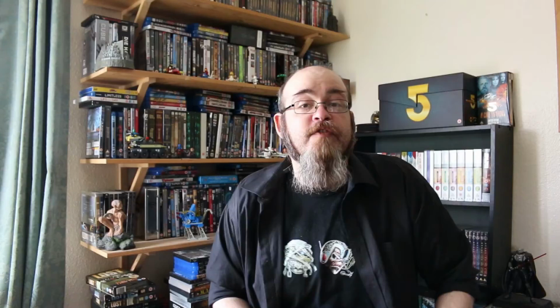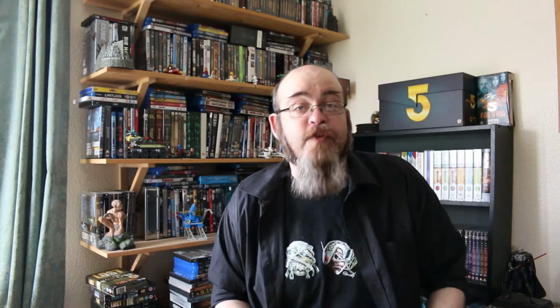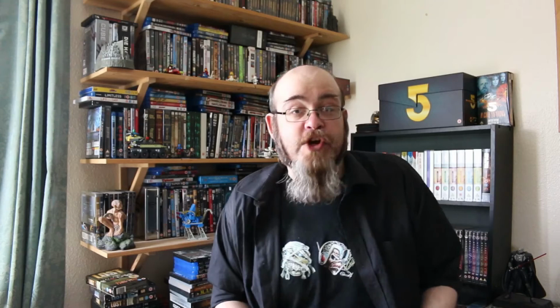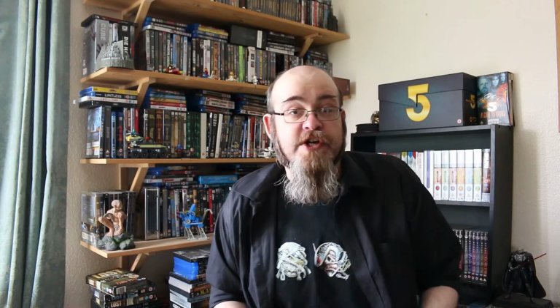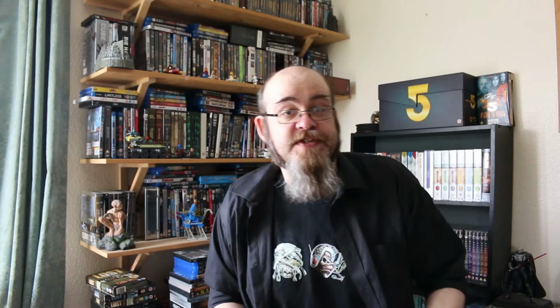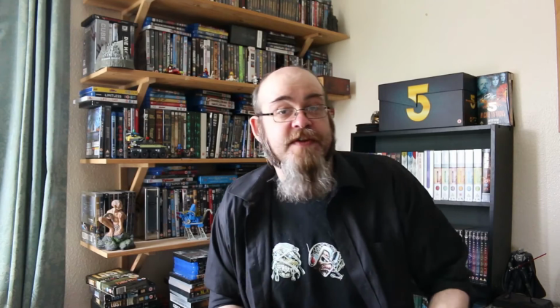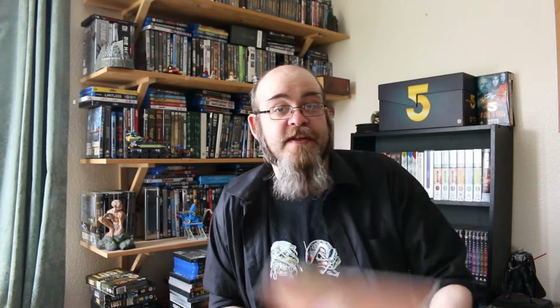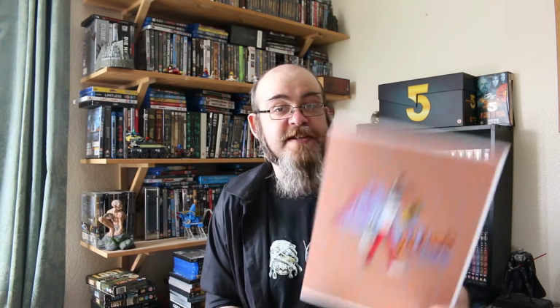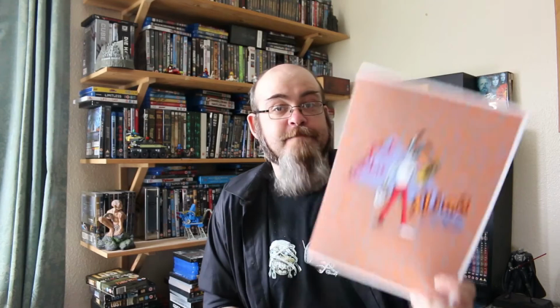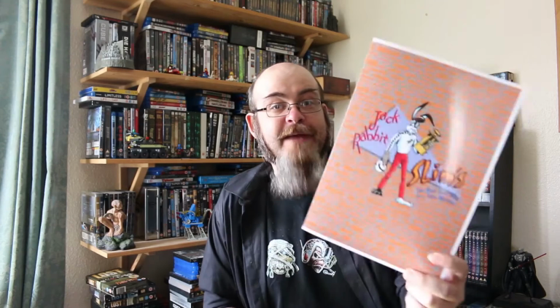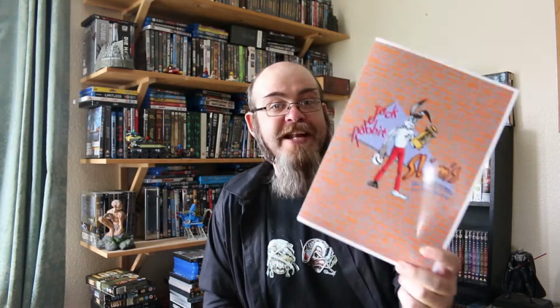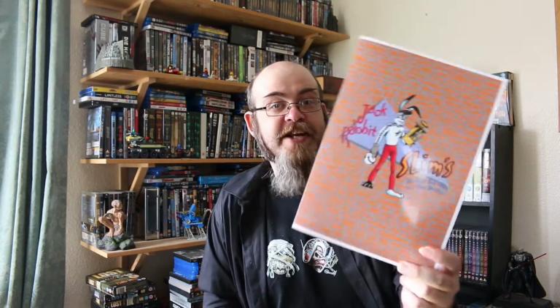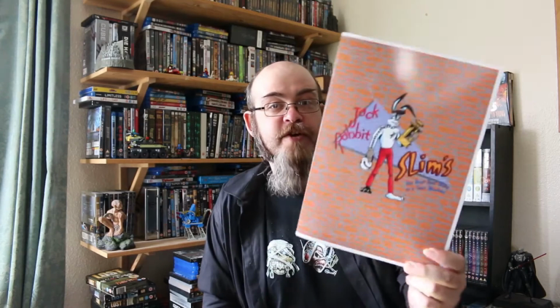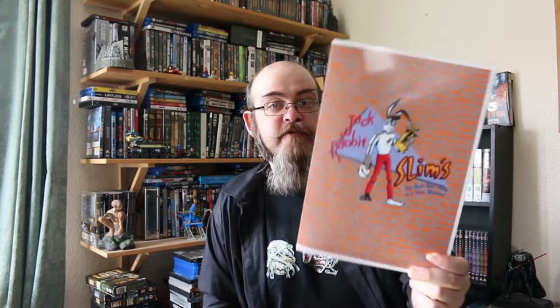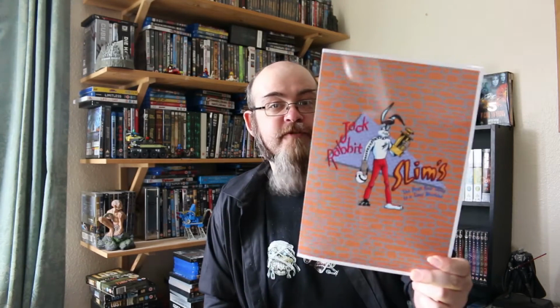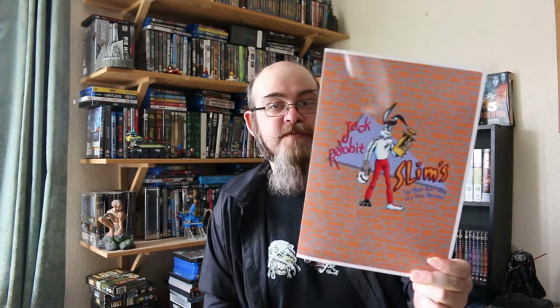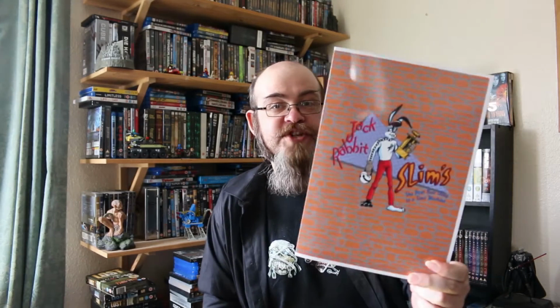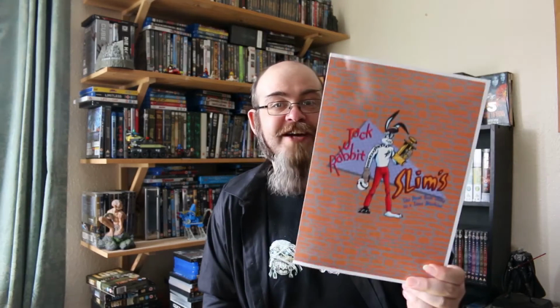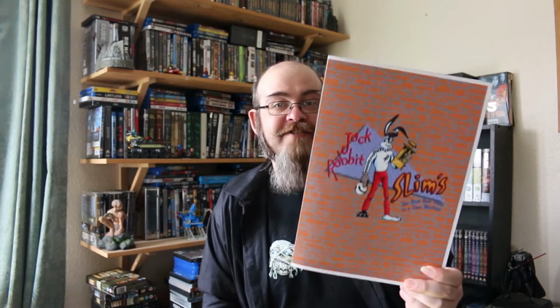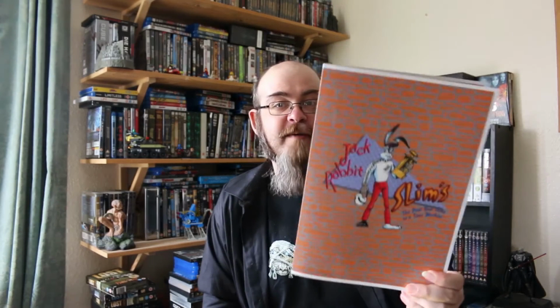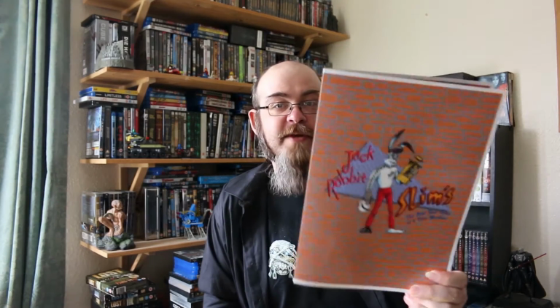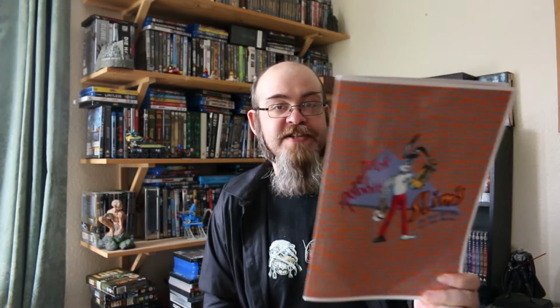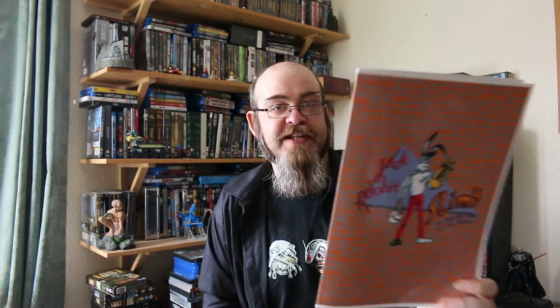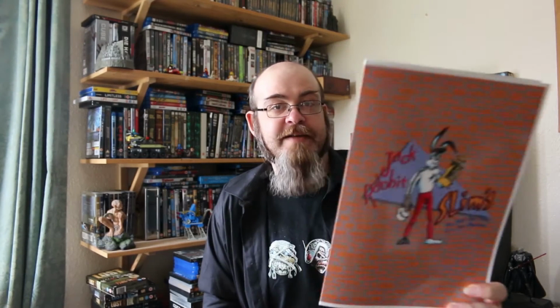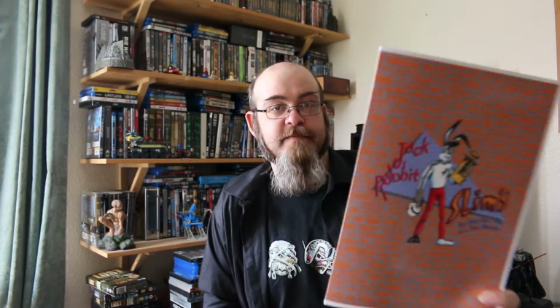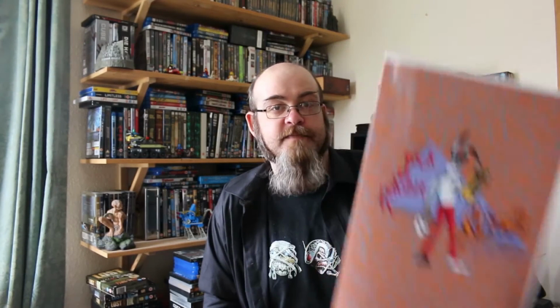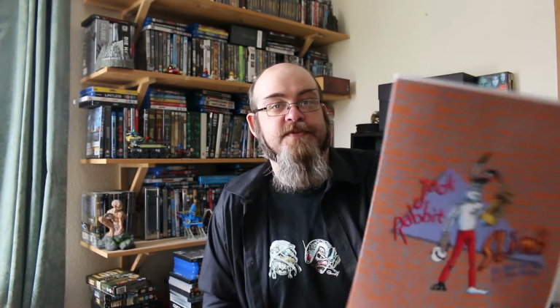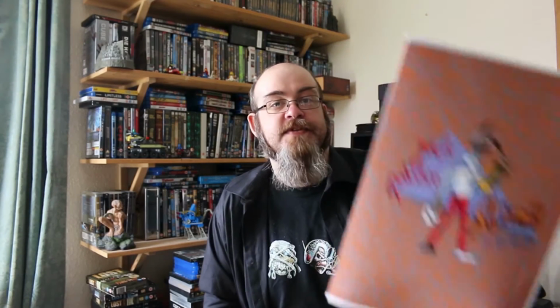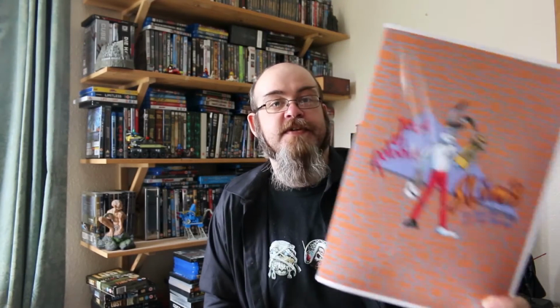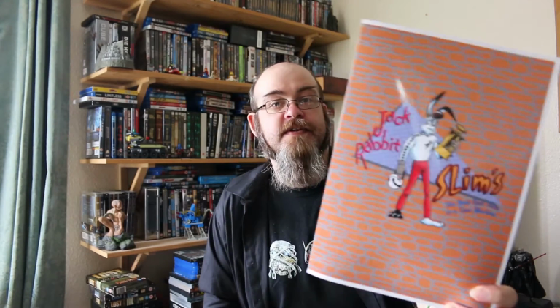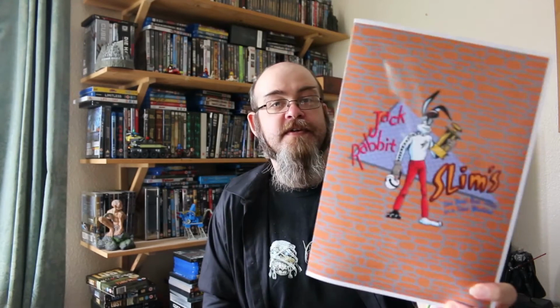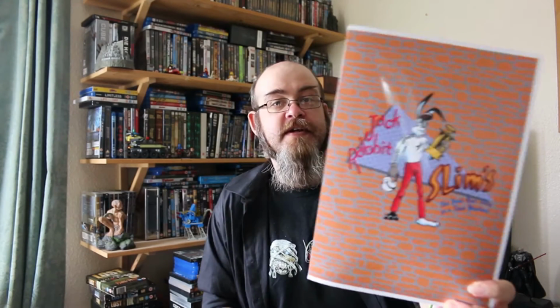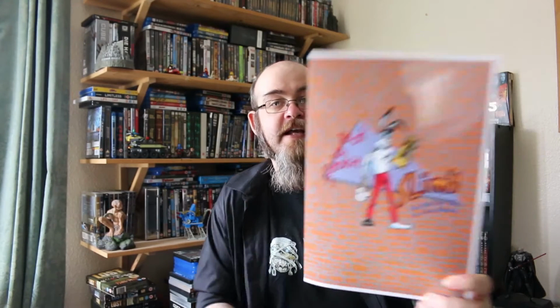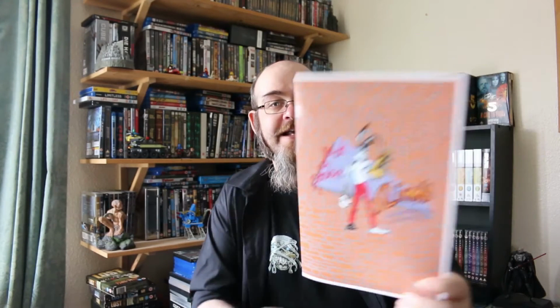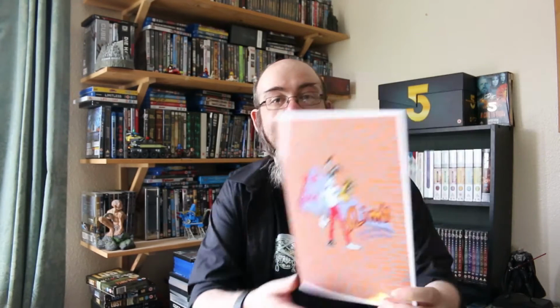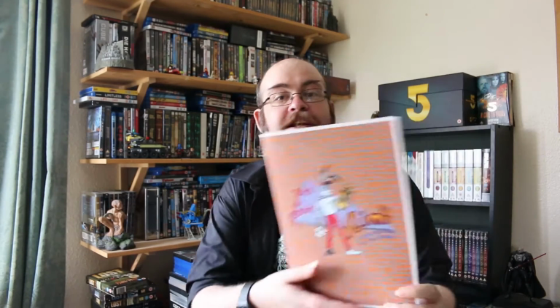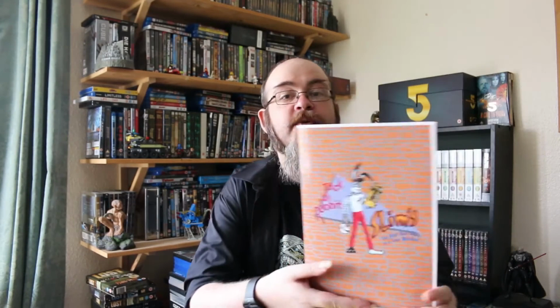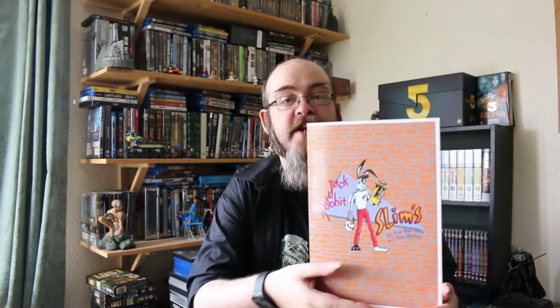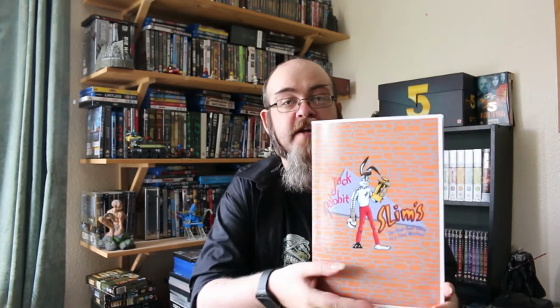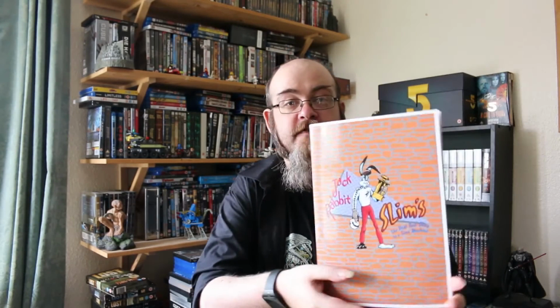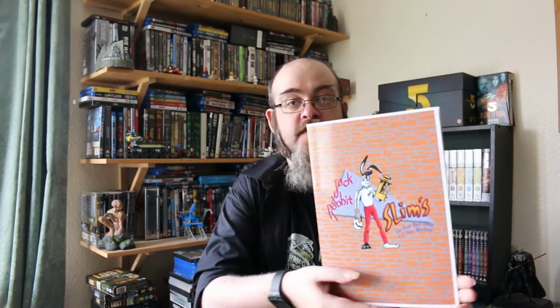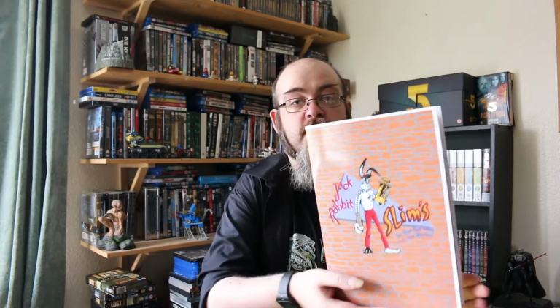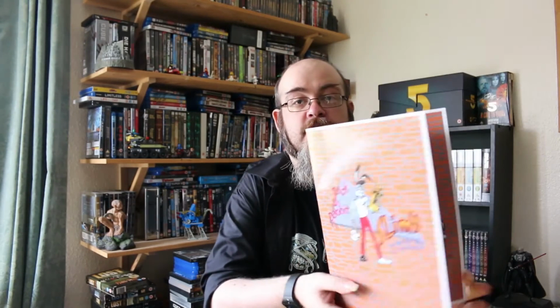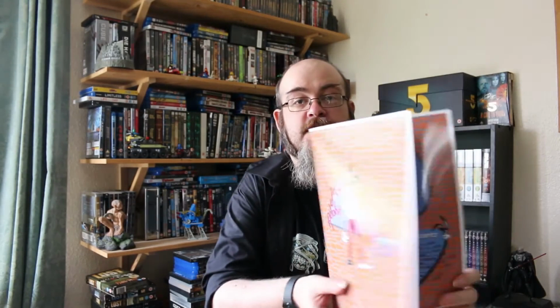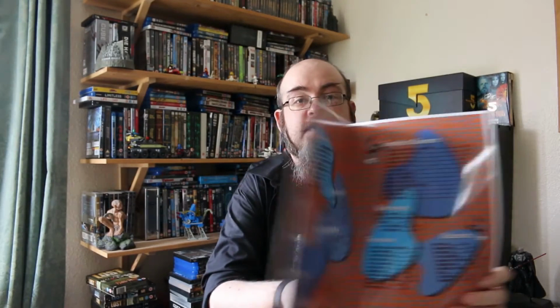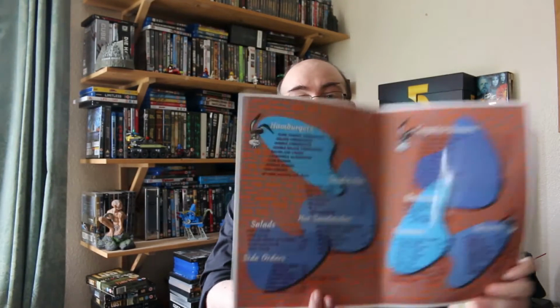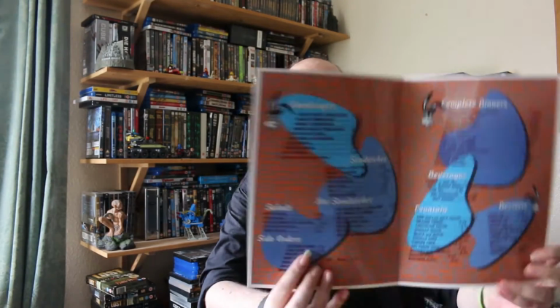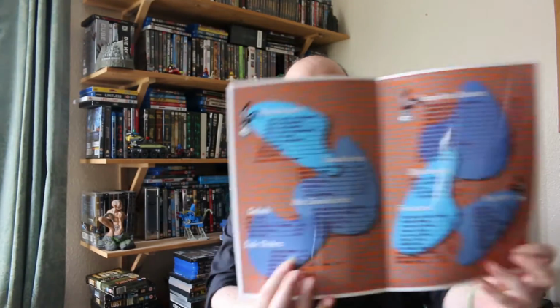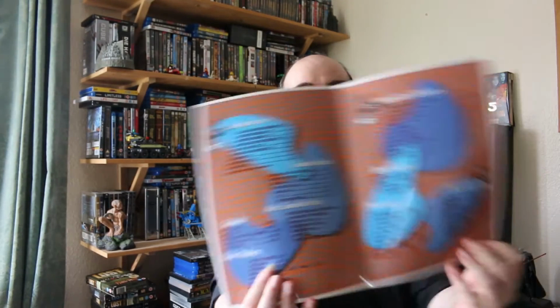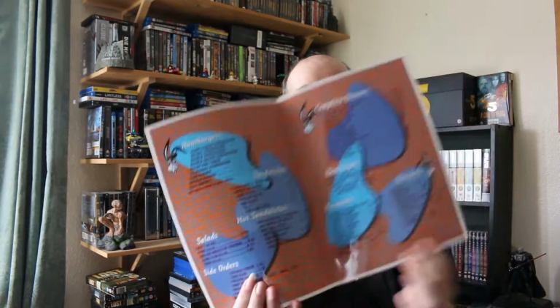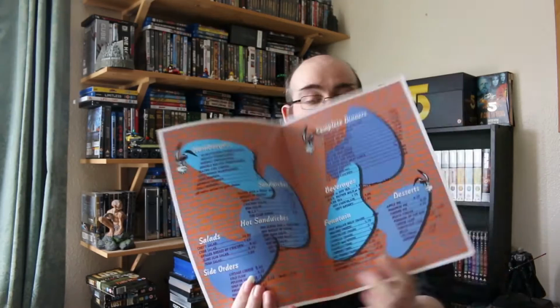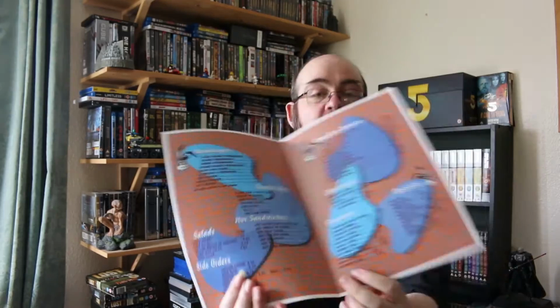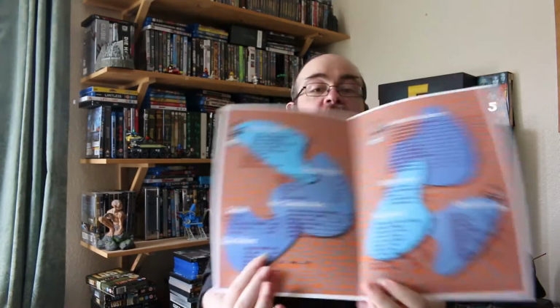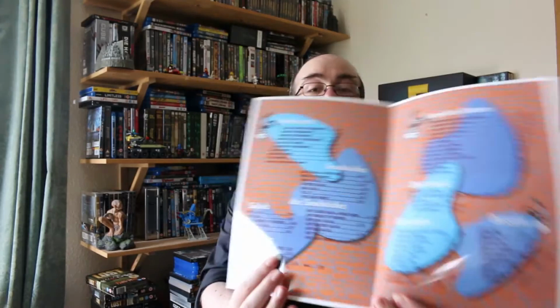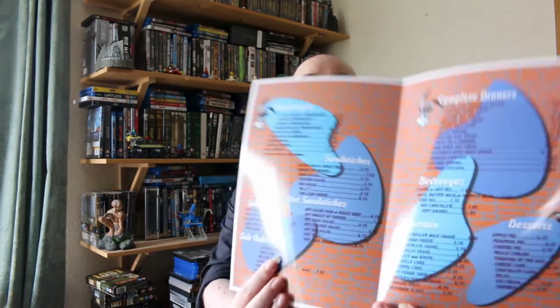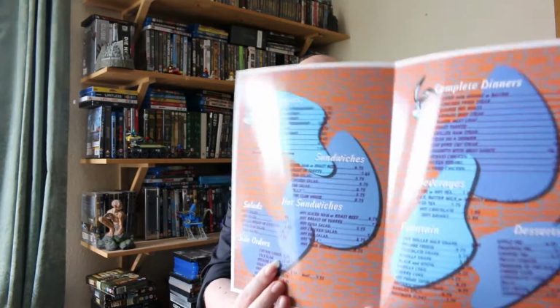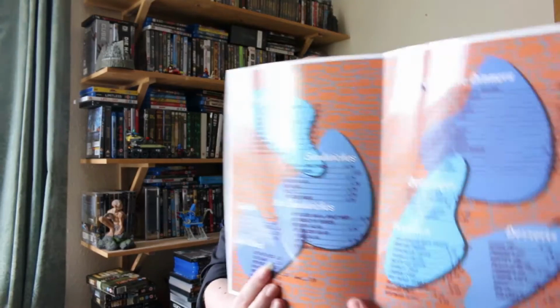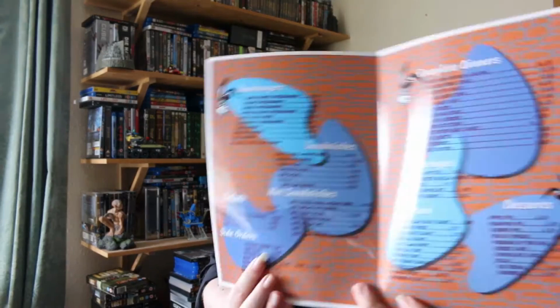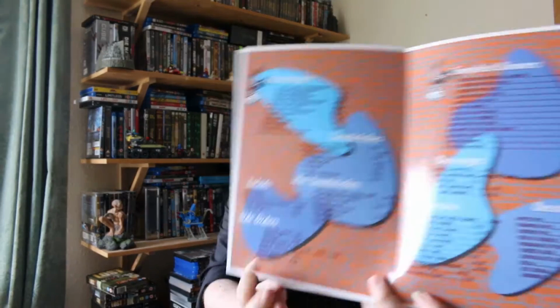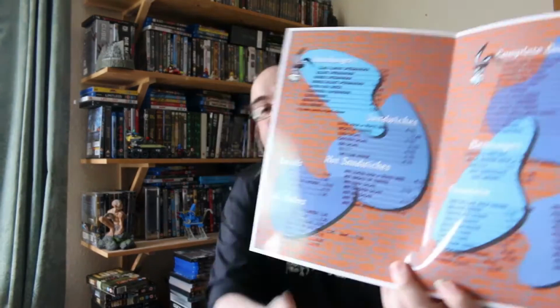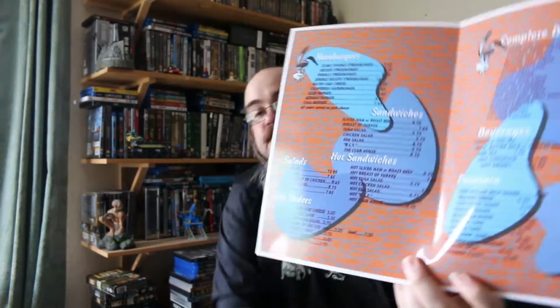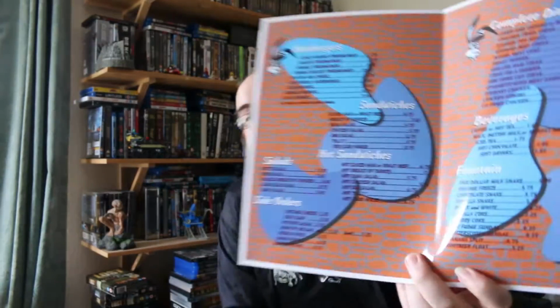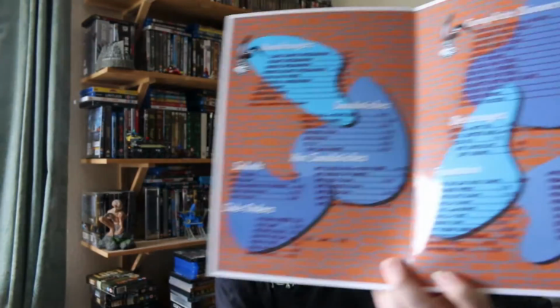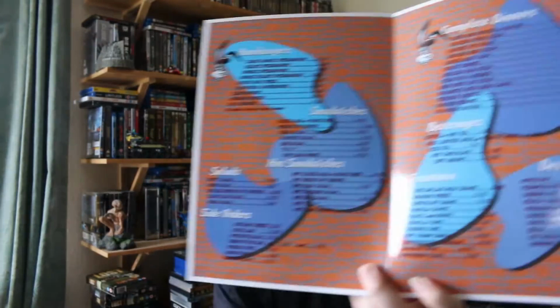First there's a menu from Jackrabbit Slims, including of course the $5 shakes.